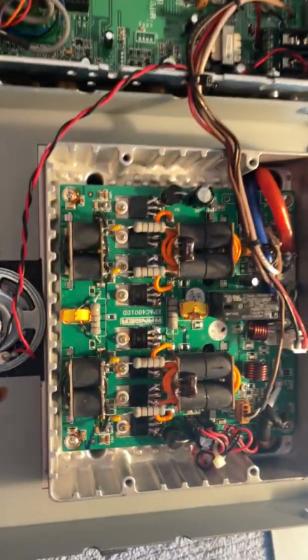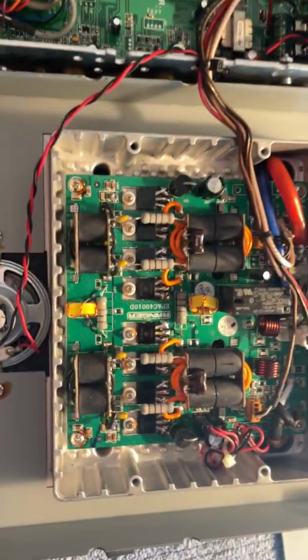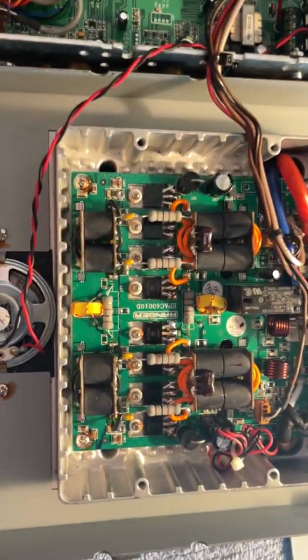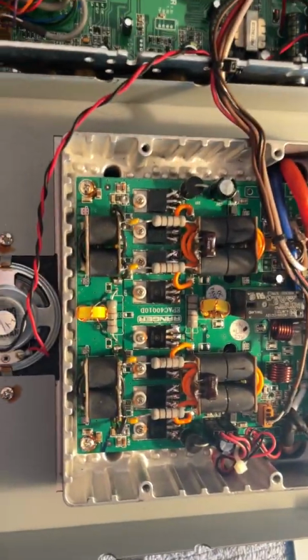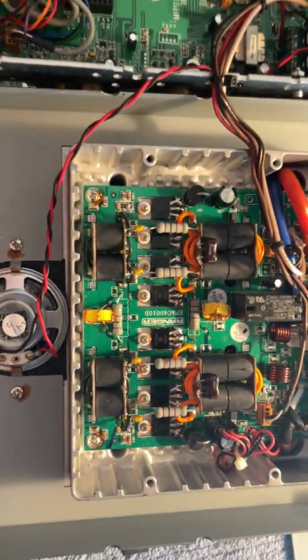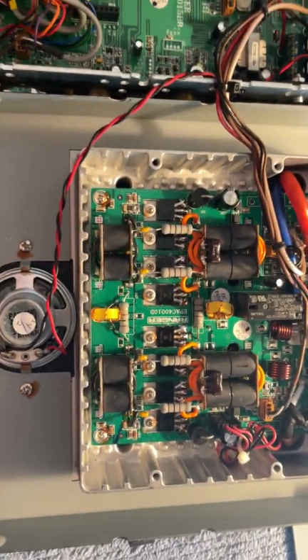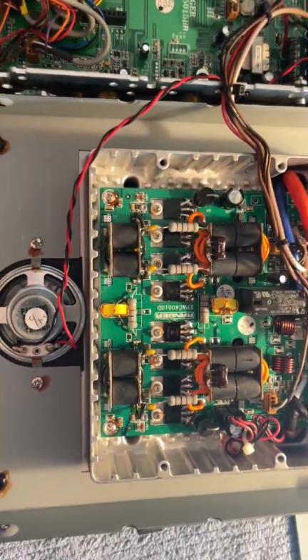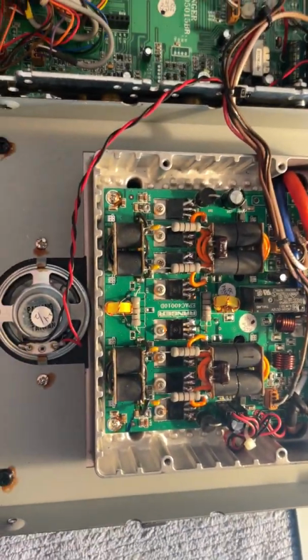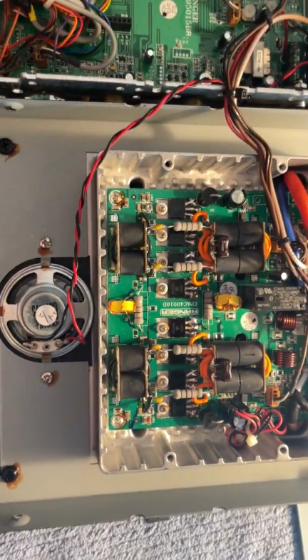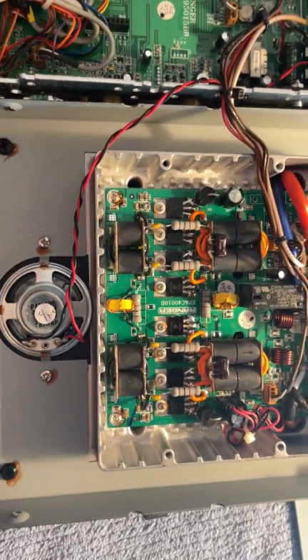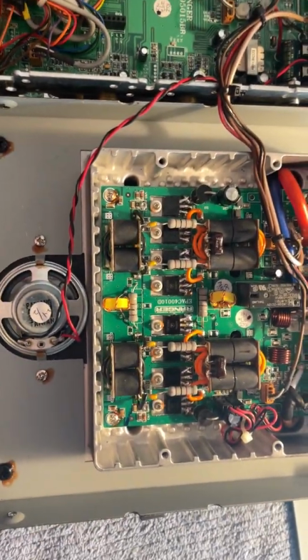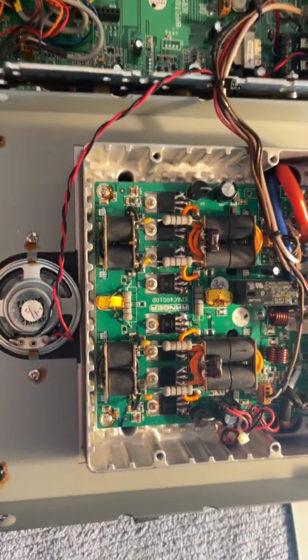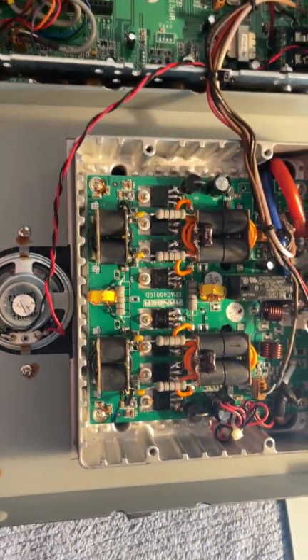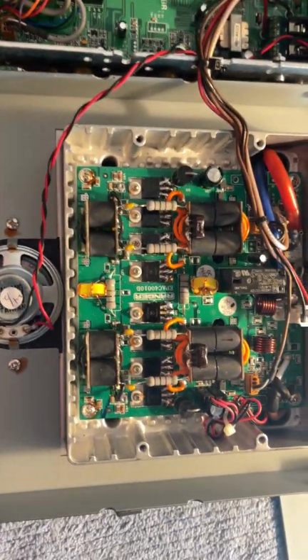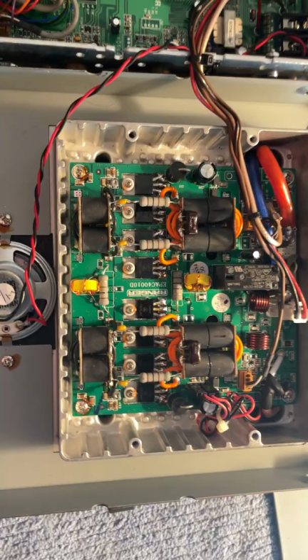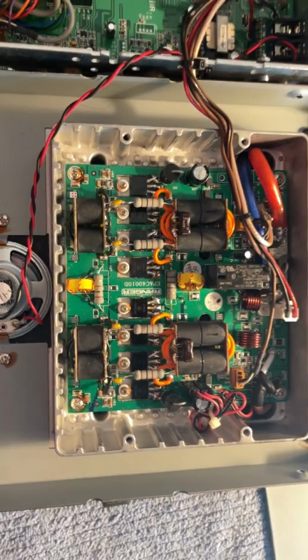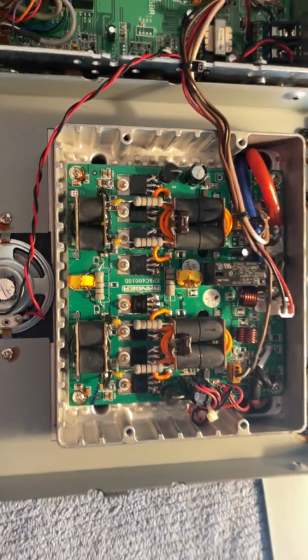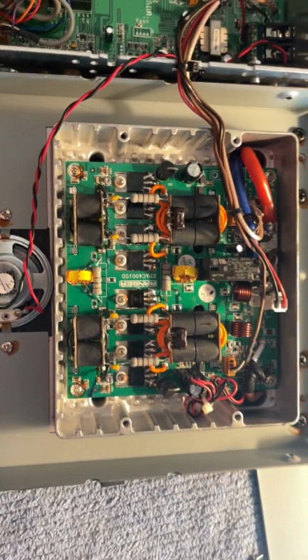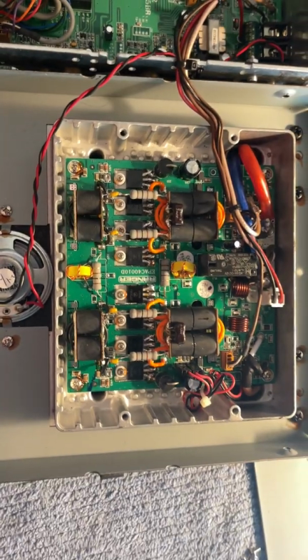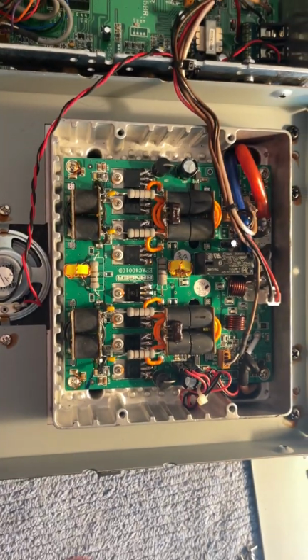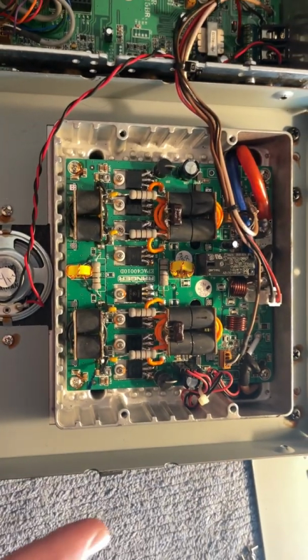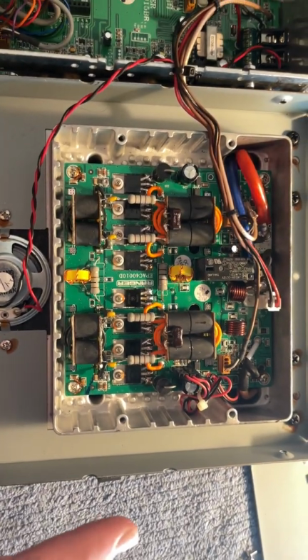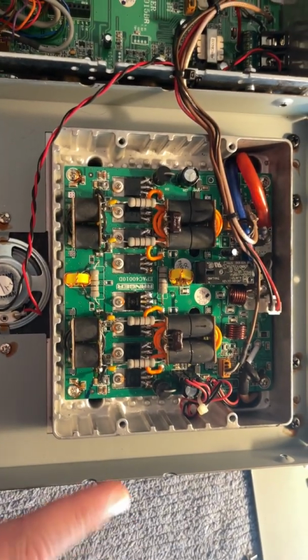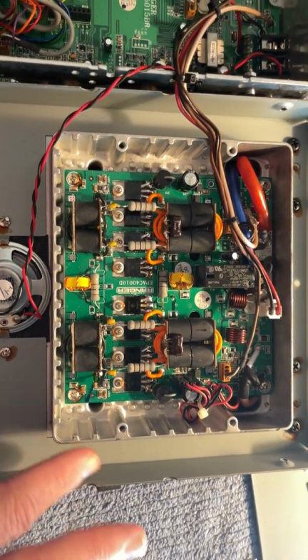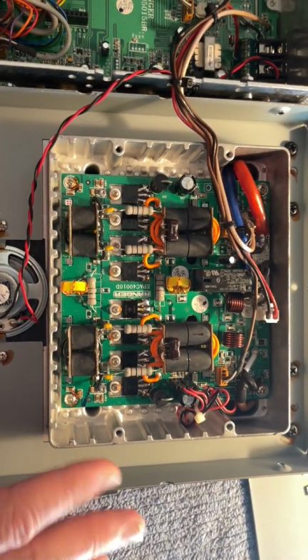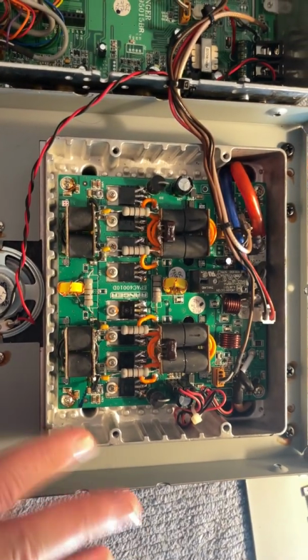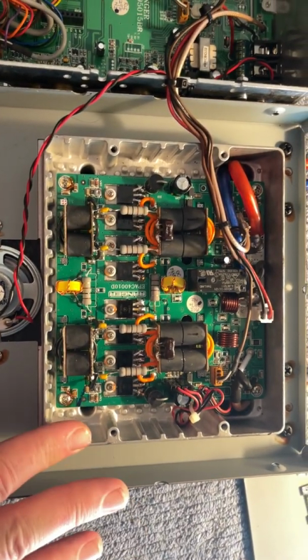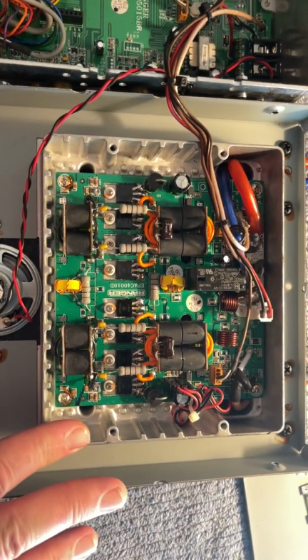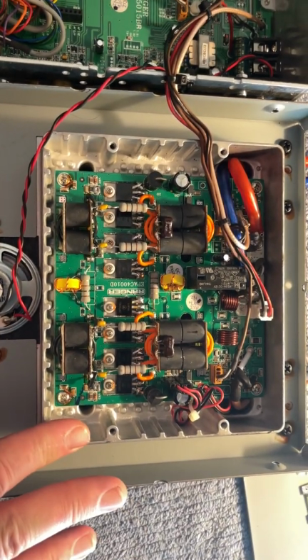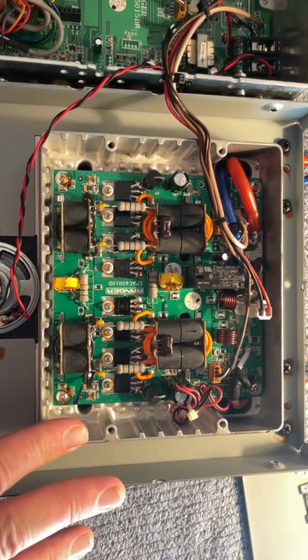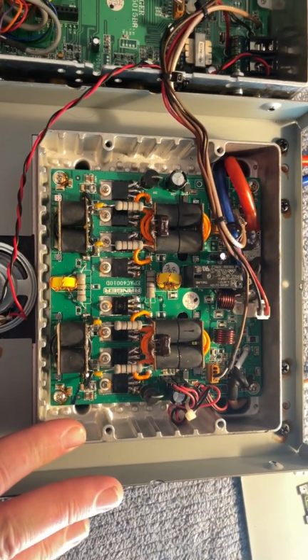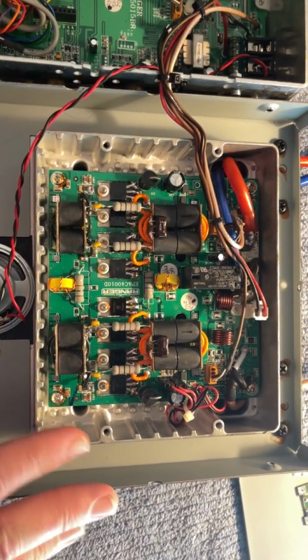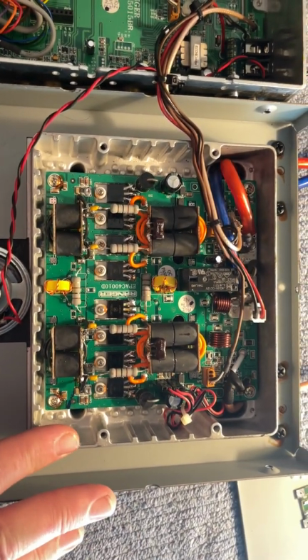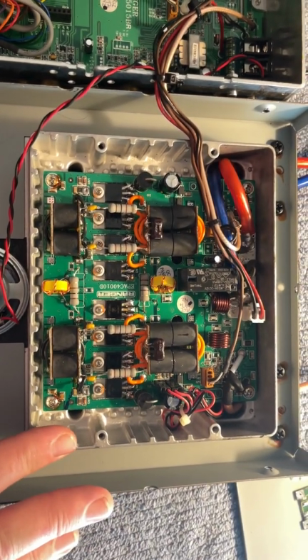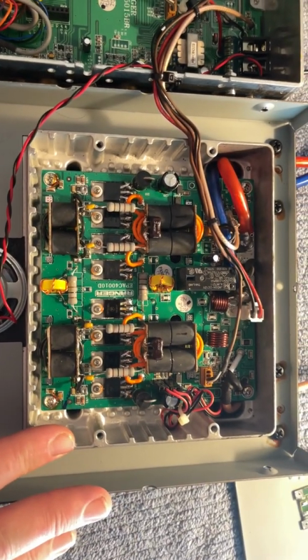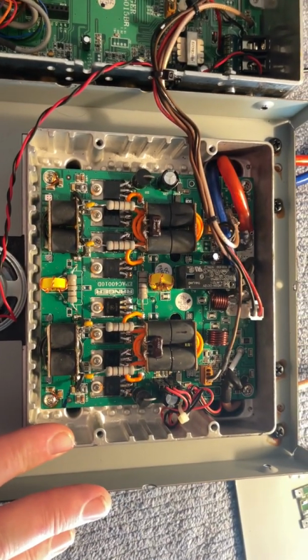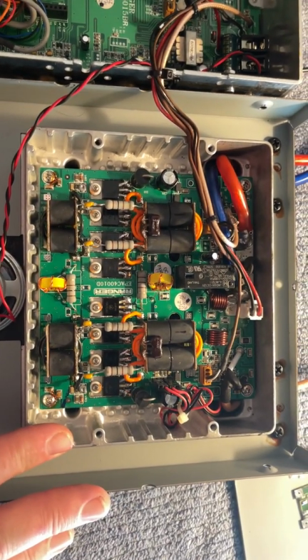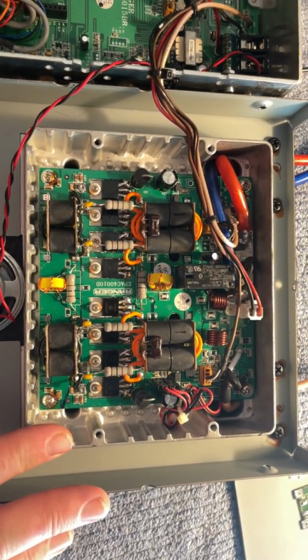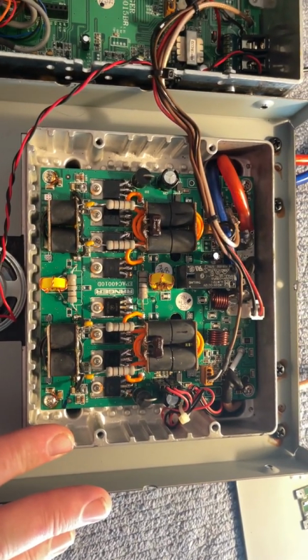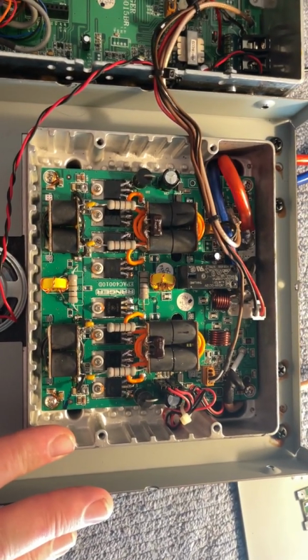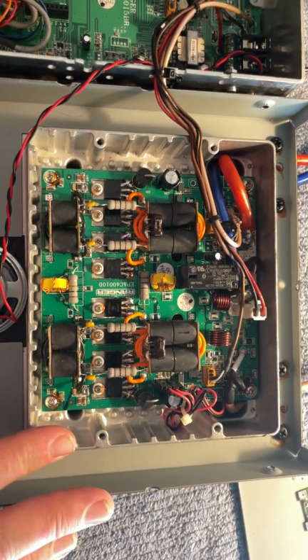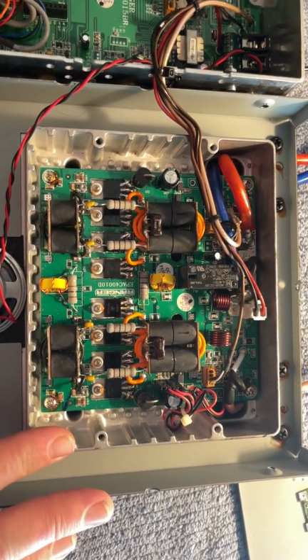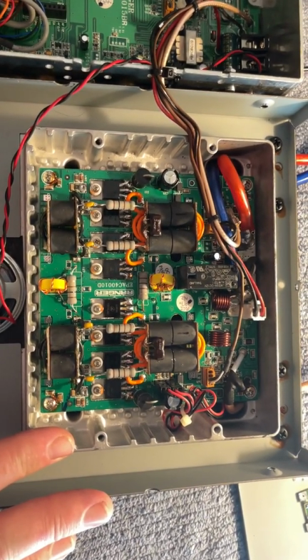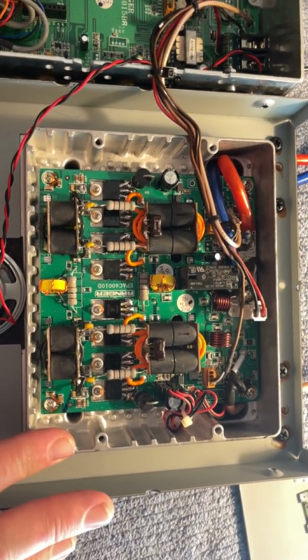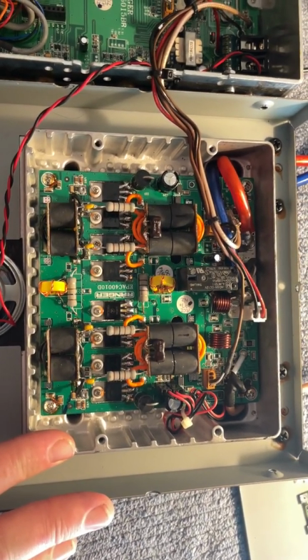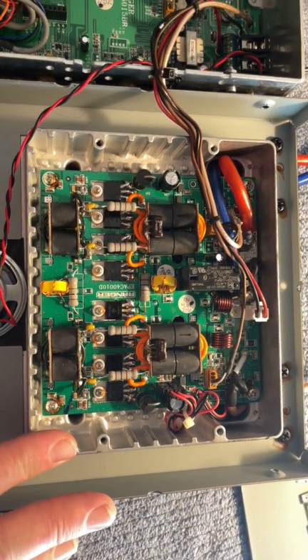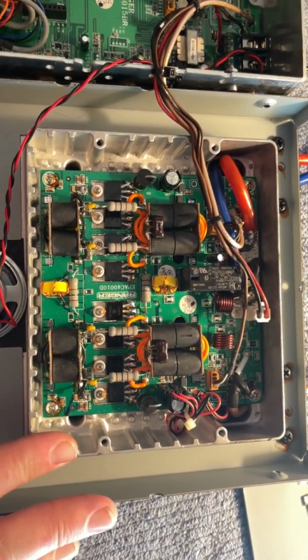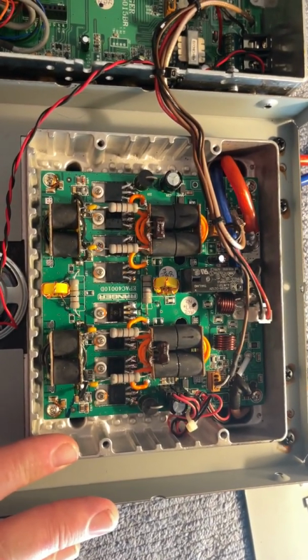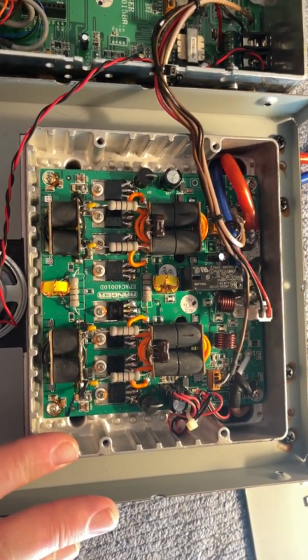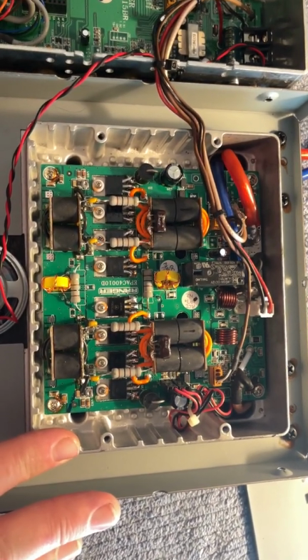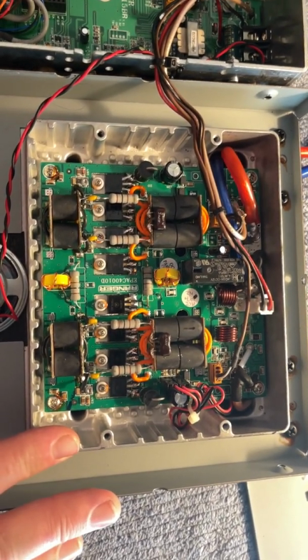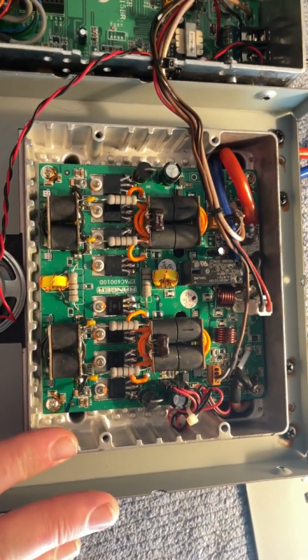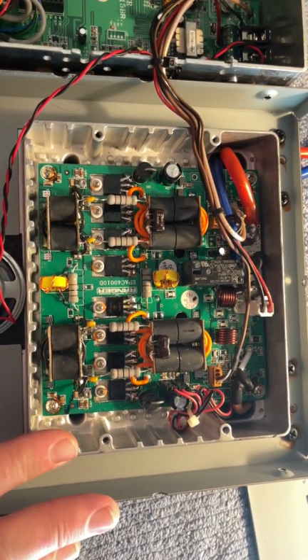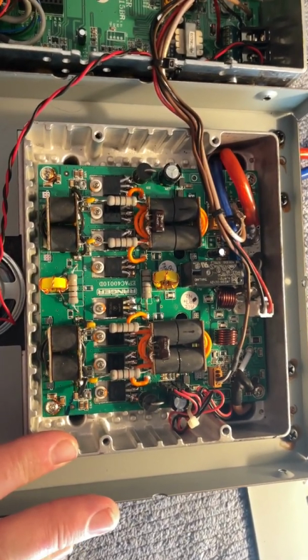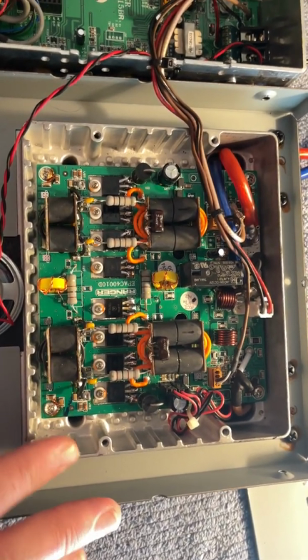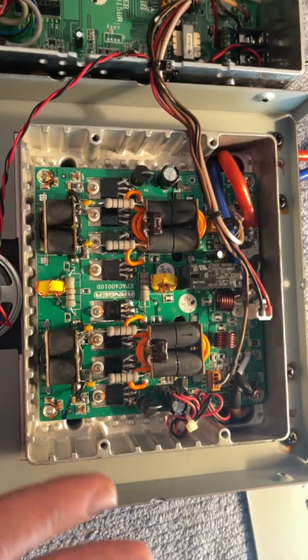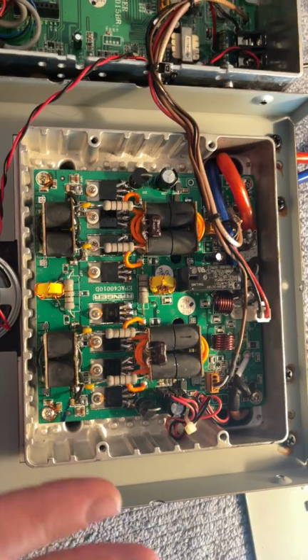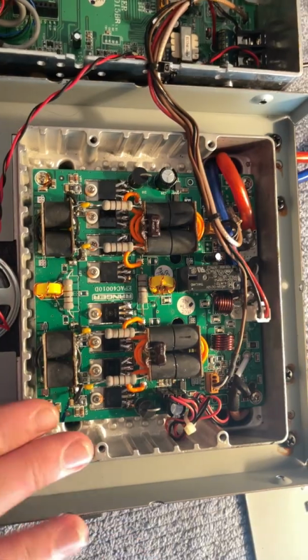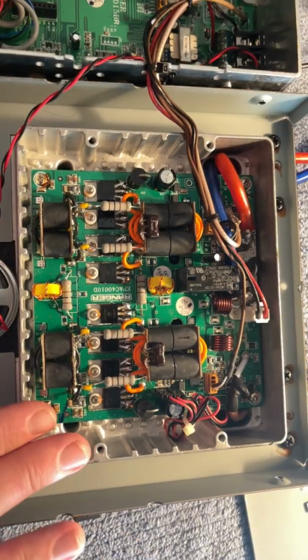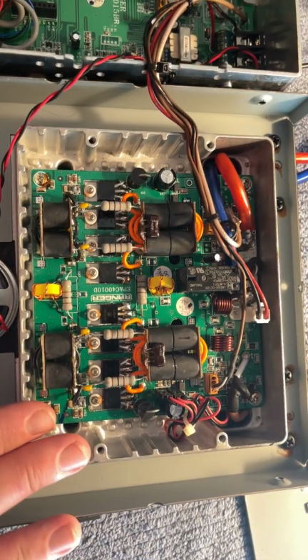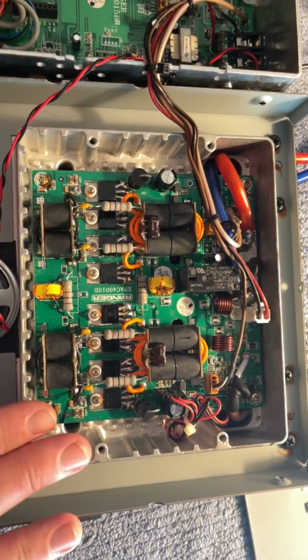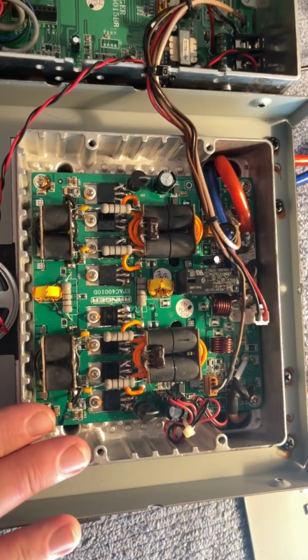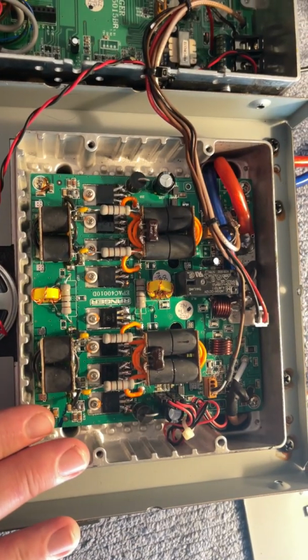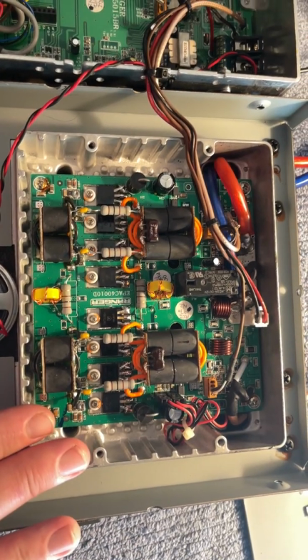This is a 2970 N2. I dropped in ERF2030+ and tuned for them.